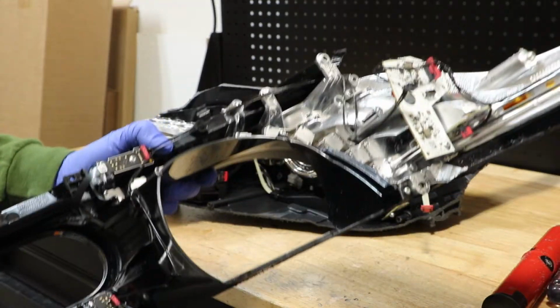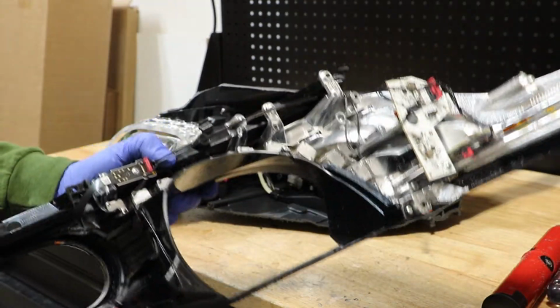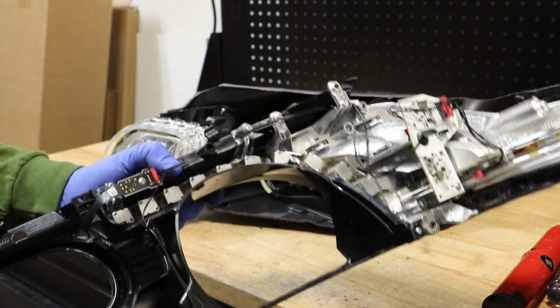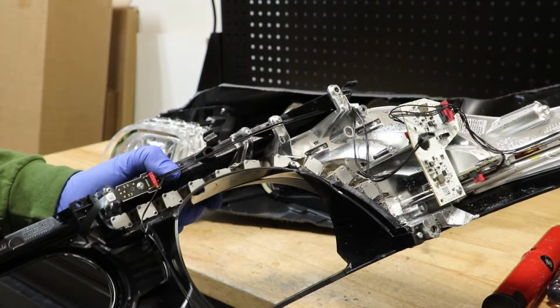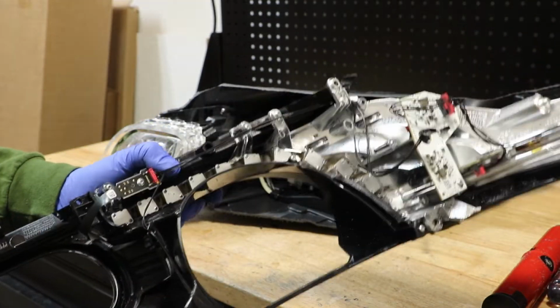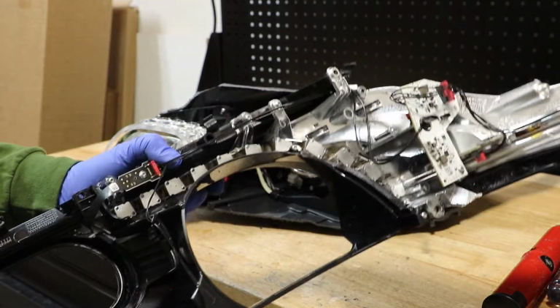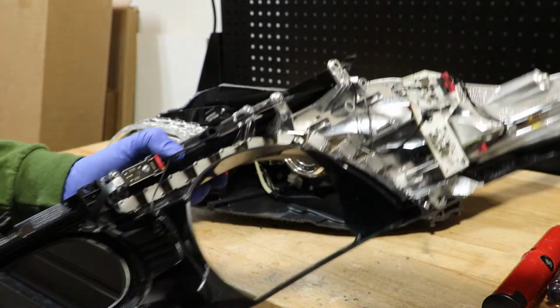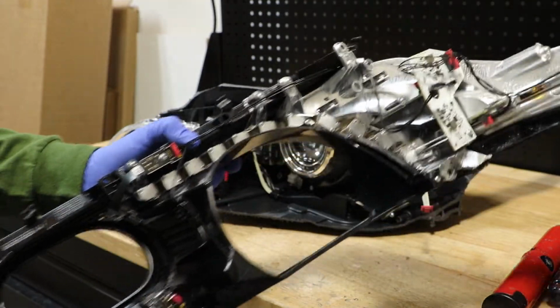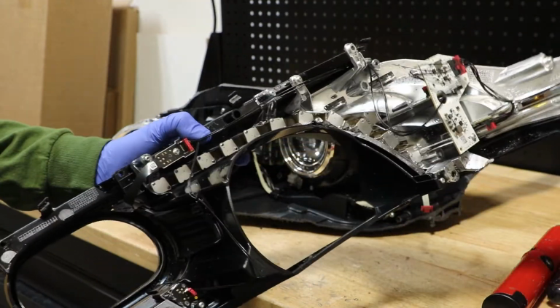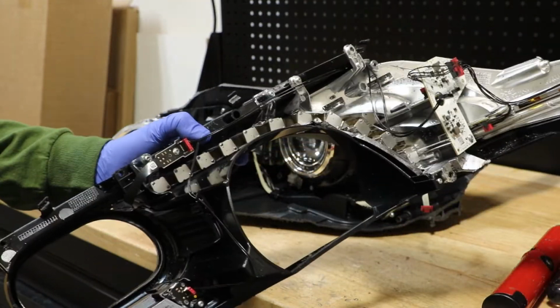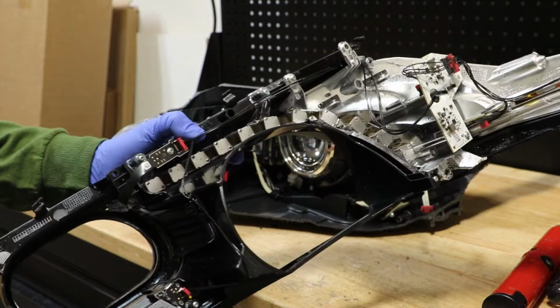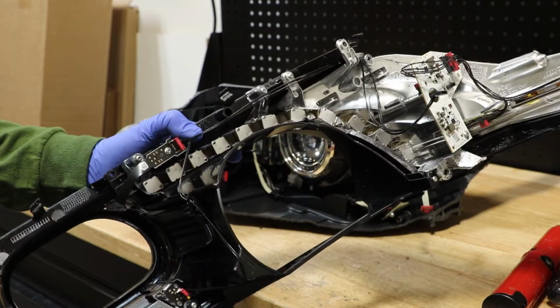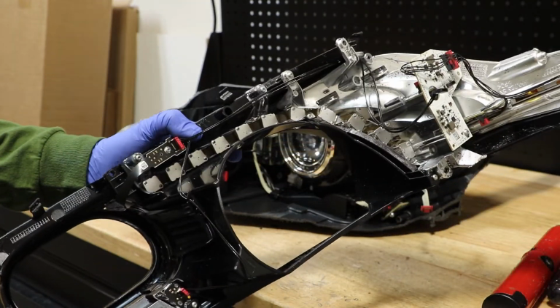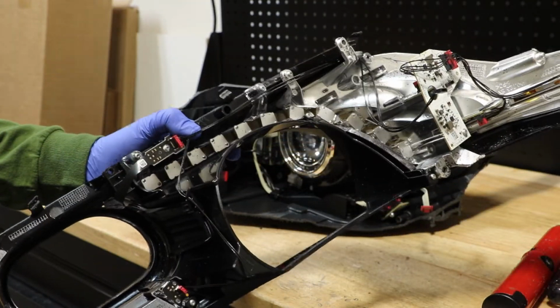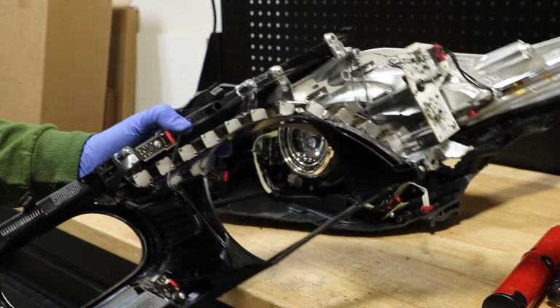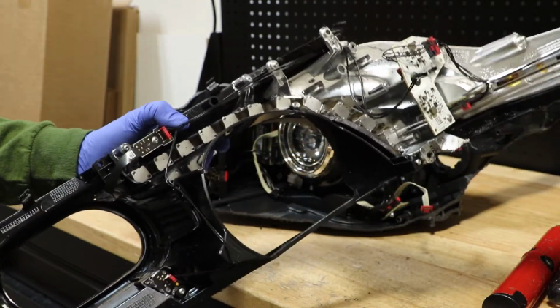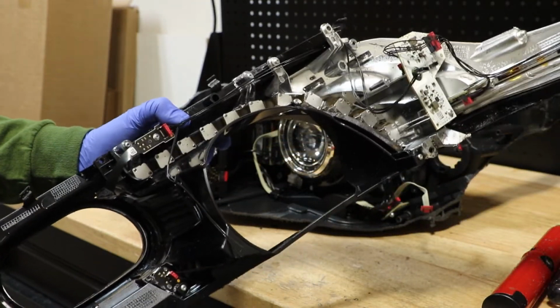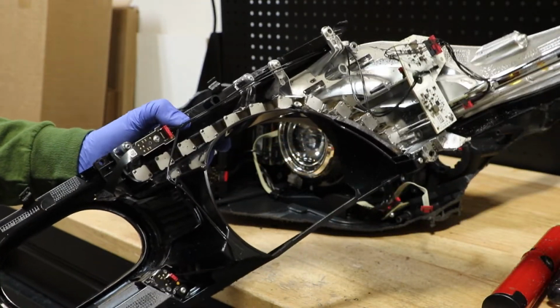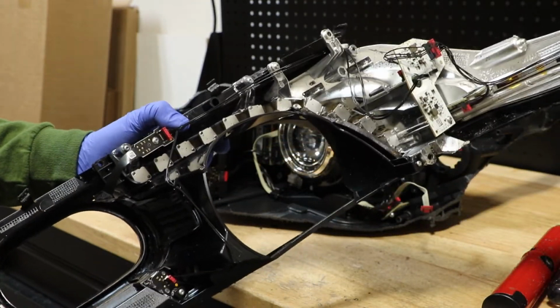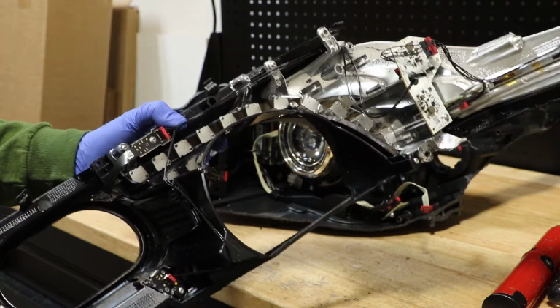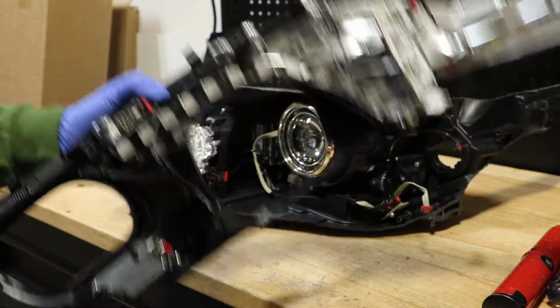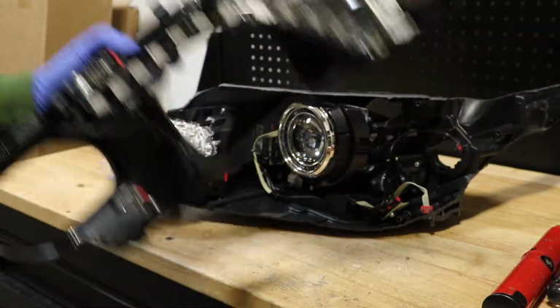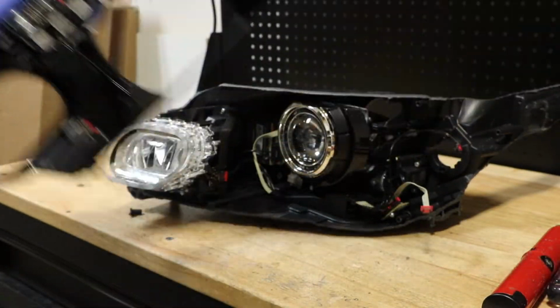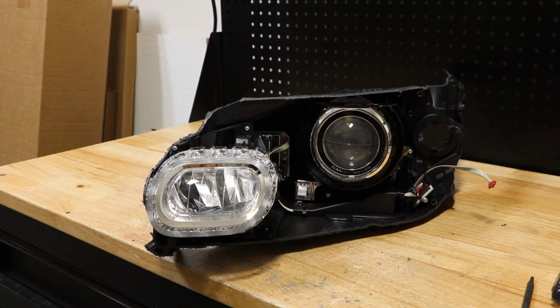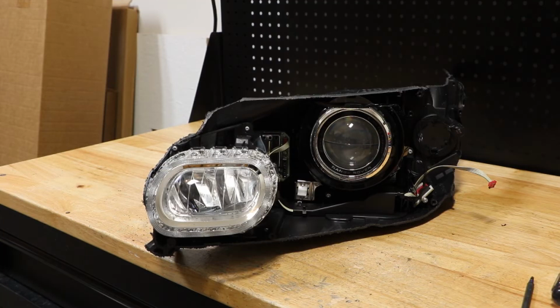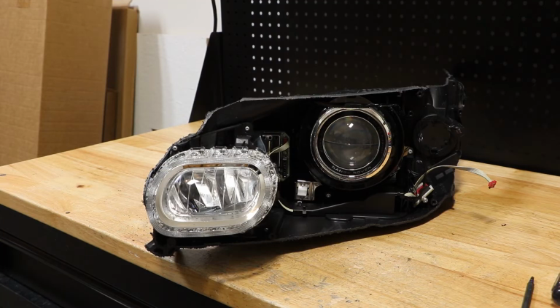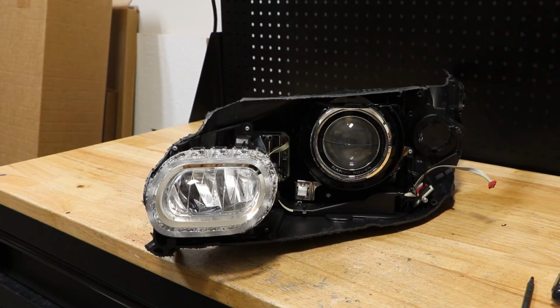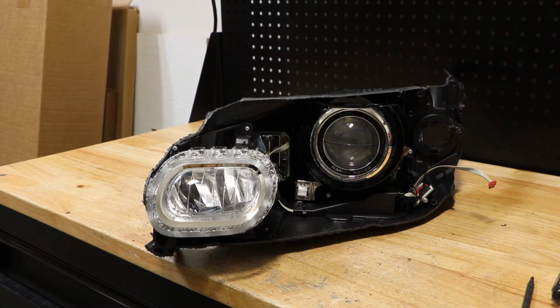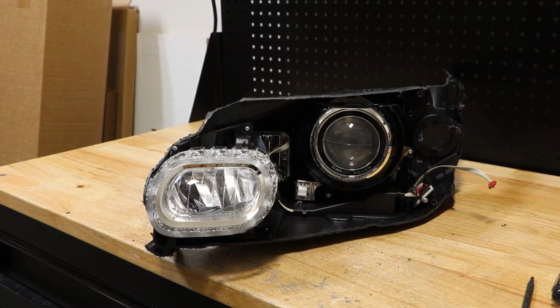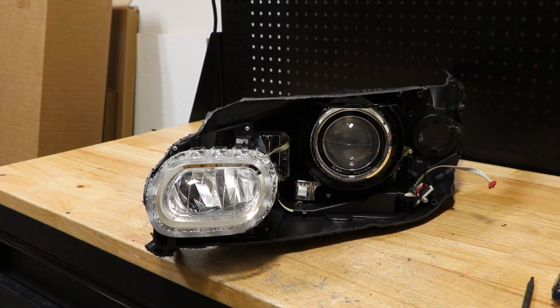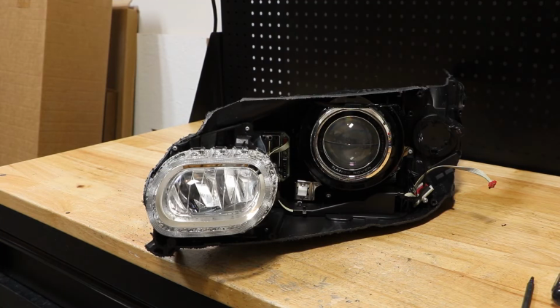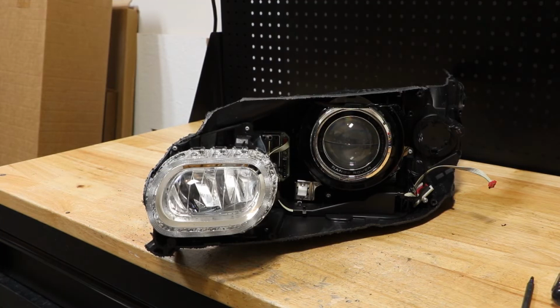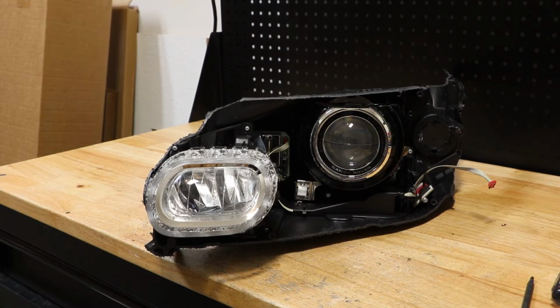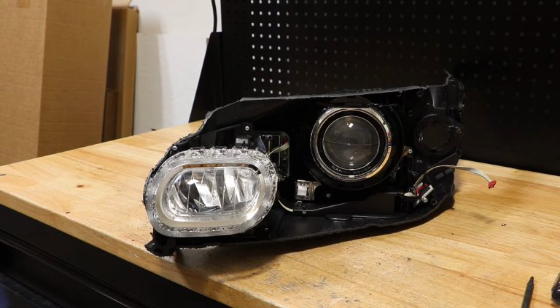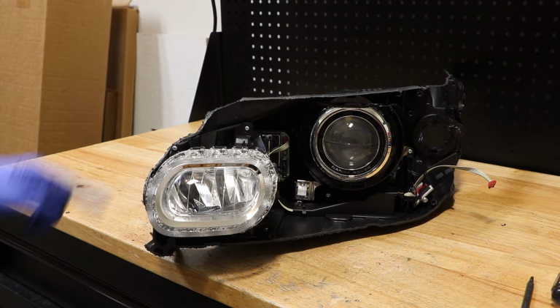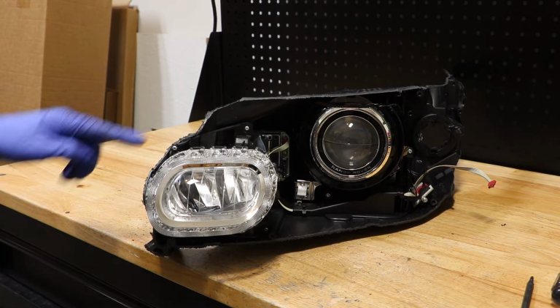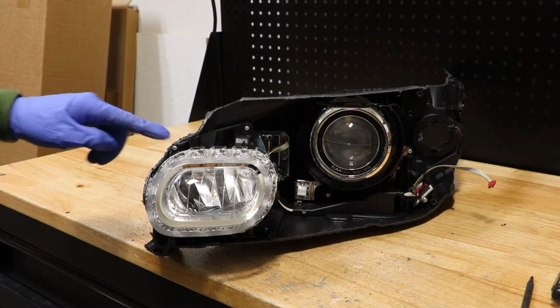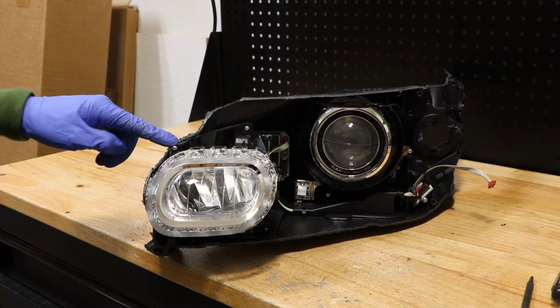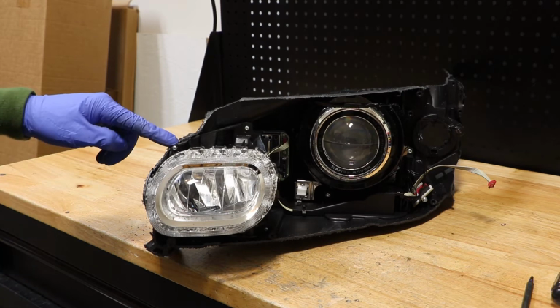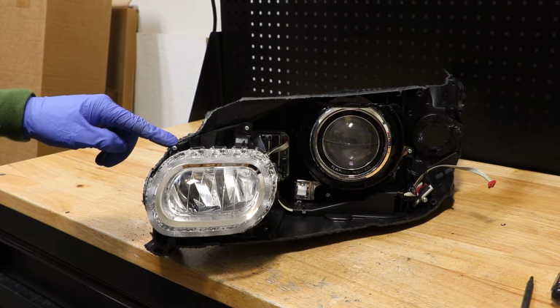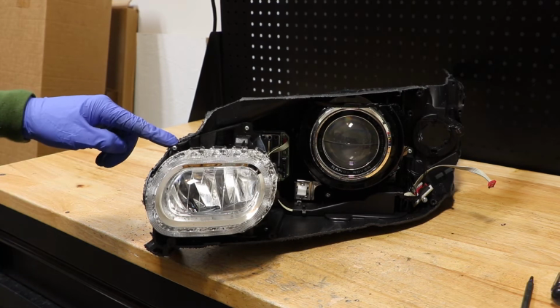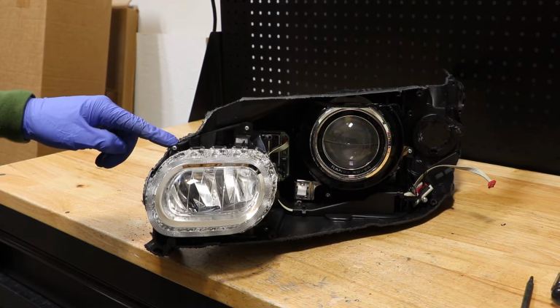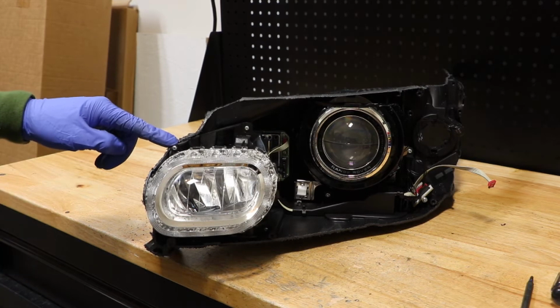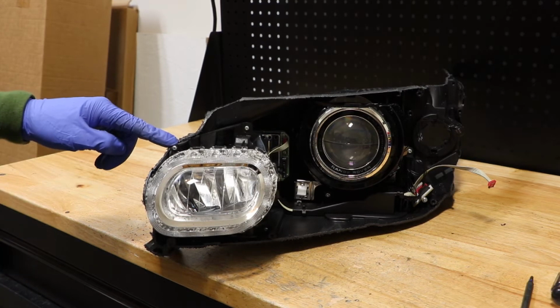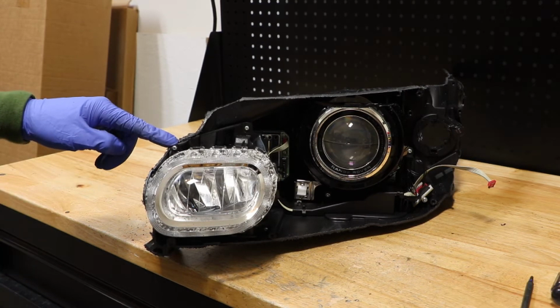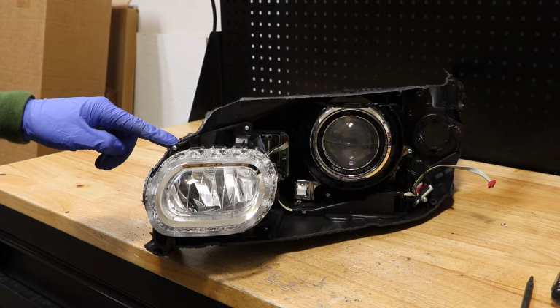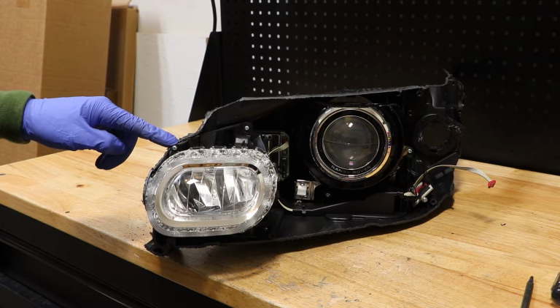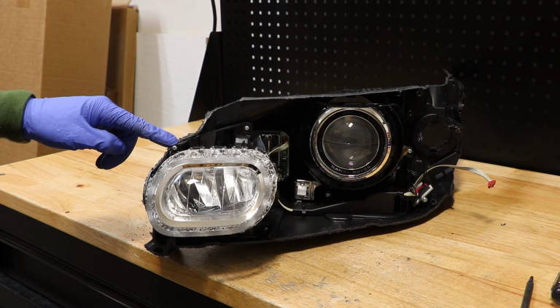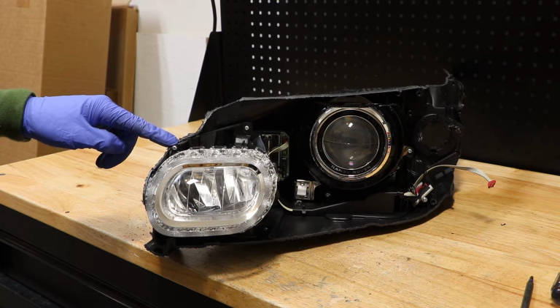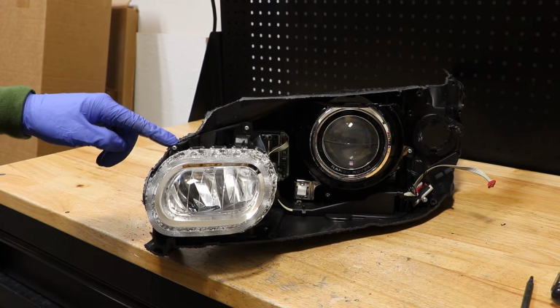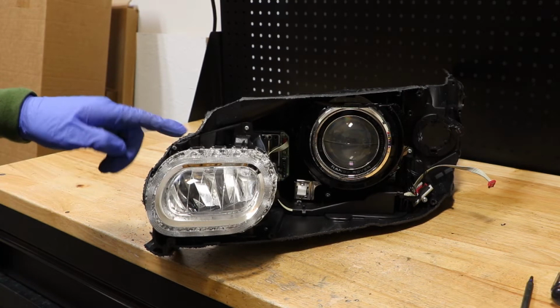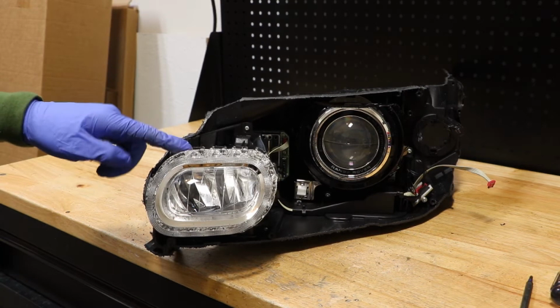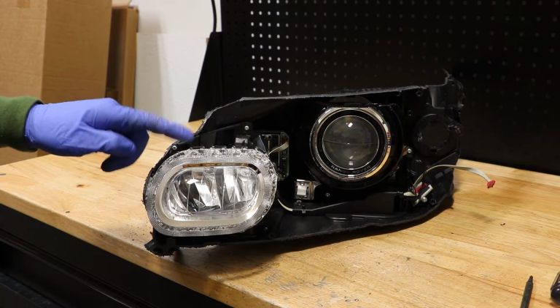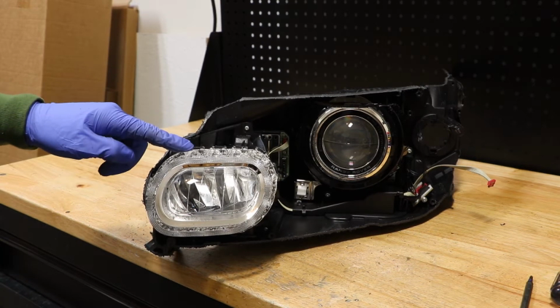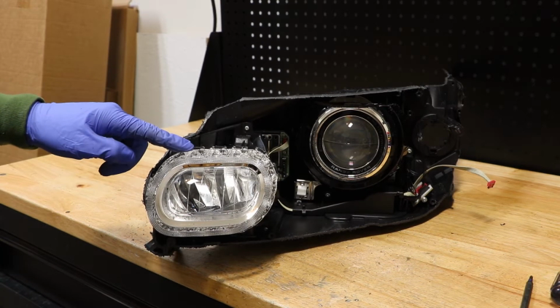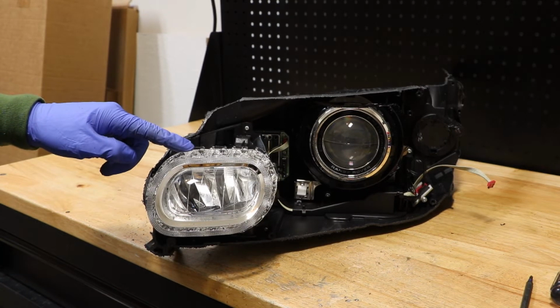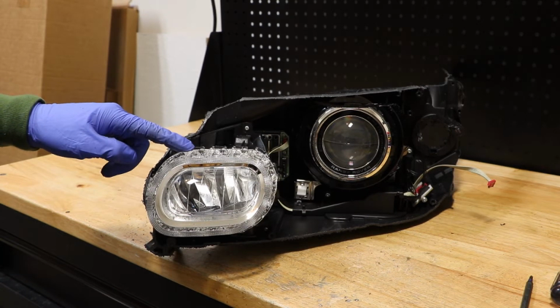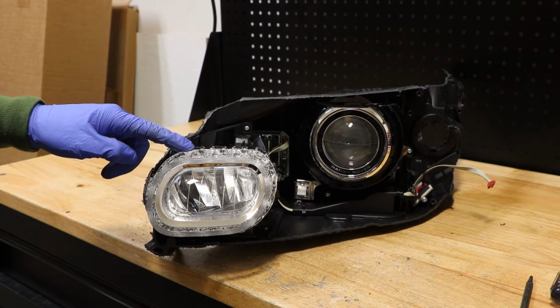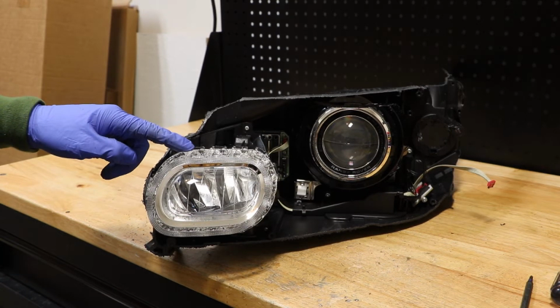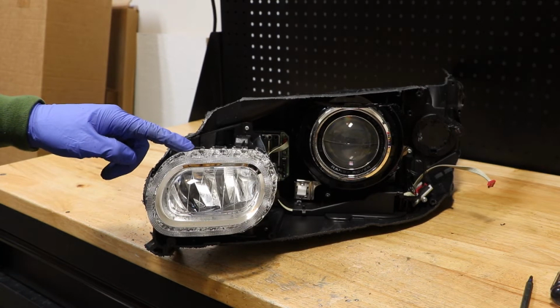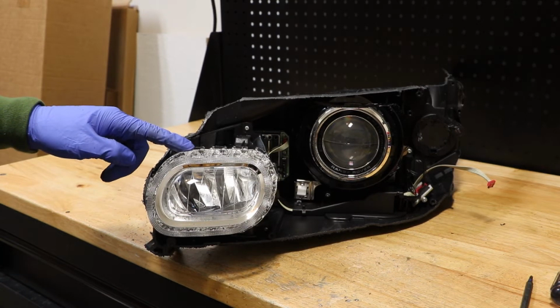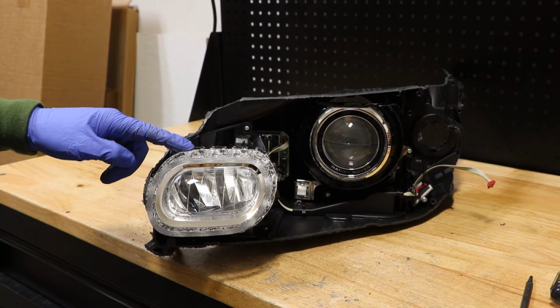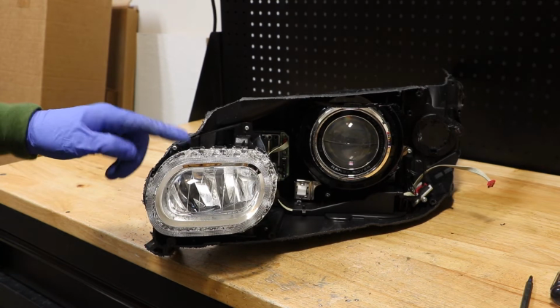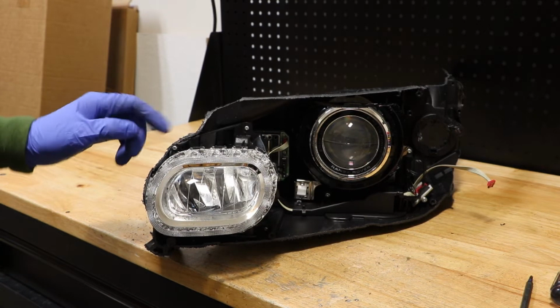The front bezel is now free from the rest of the light. Next, I'm going to remove four T10 Torx screws holding in this reflector.